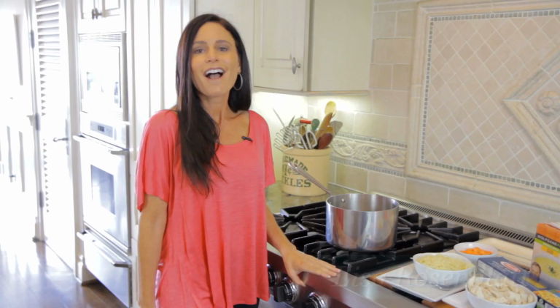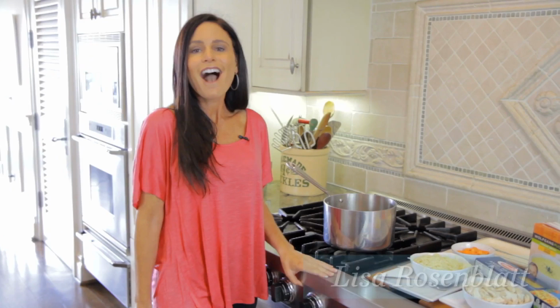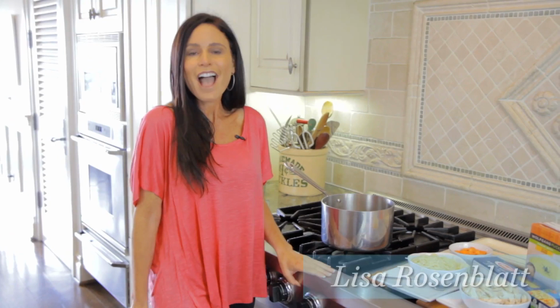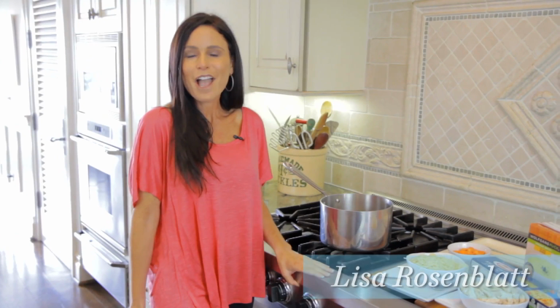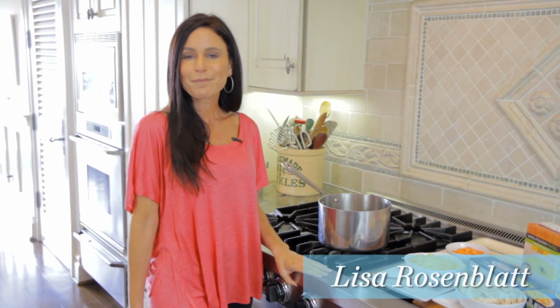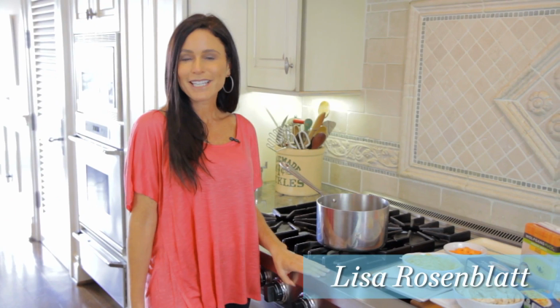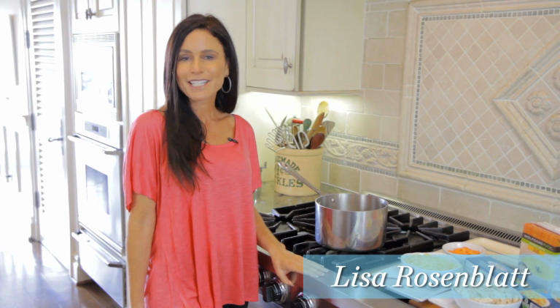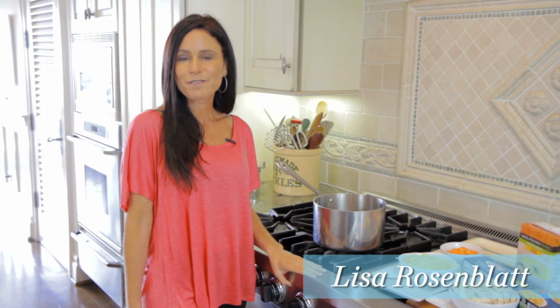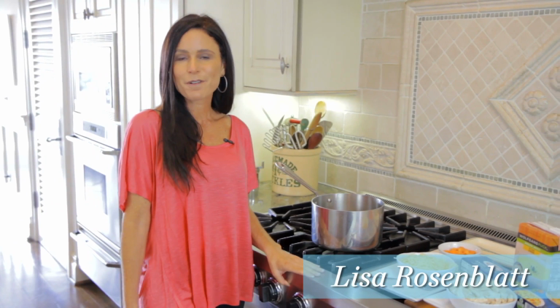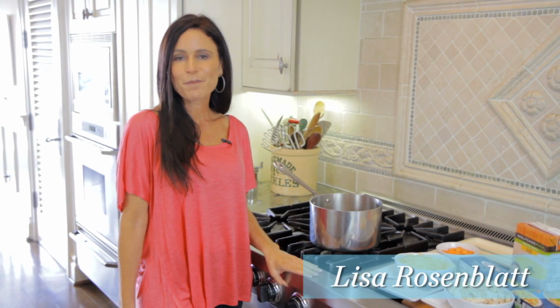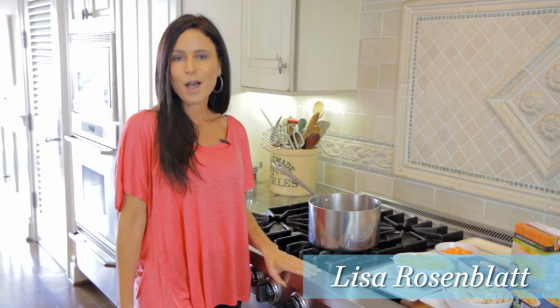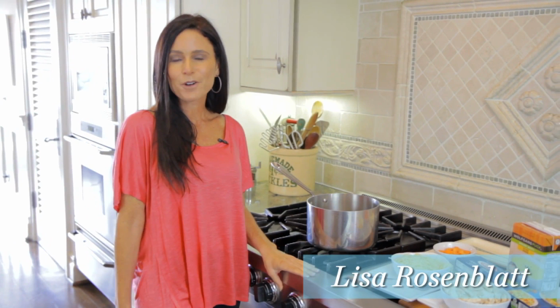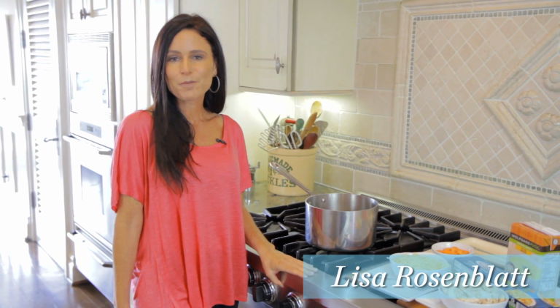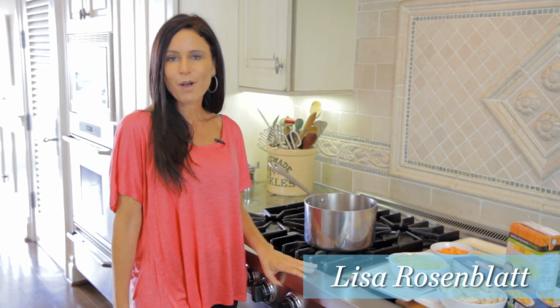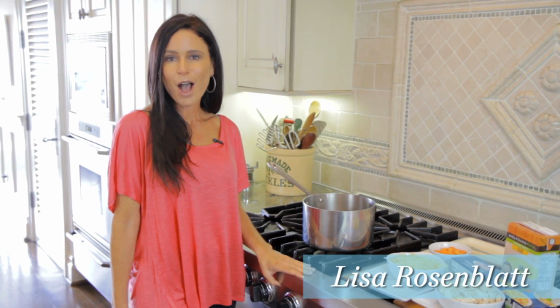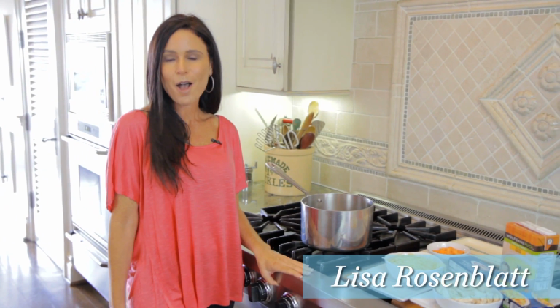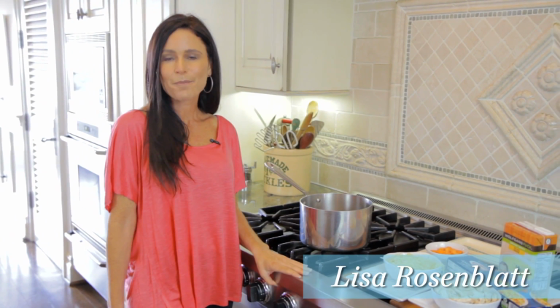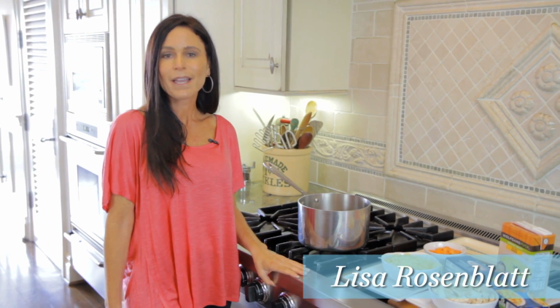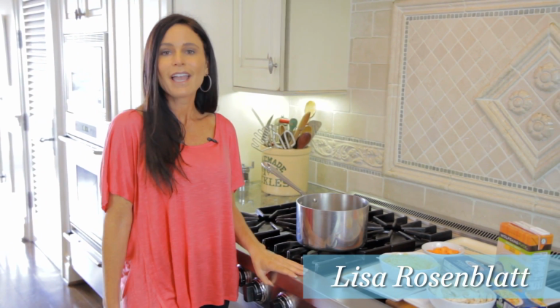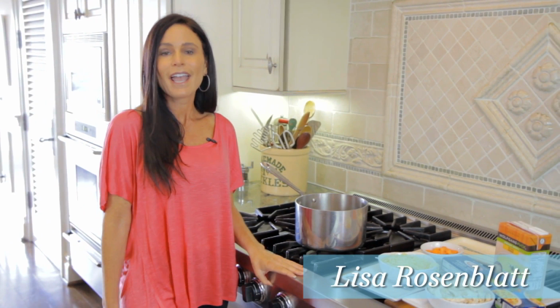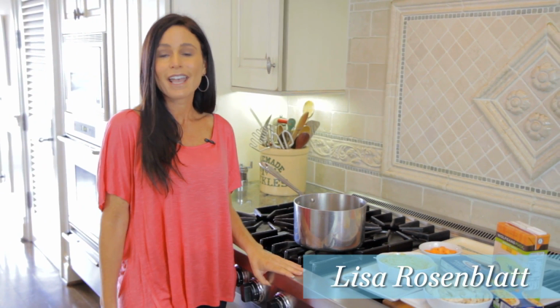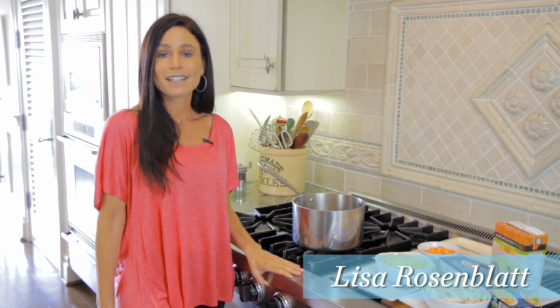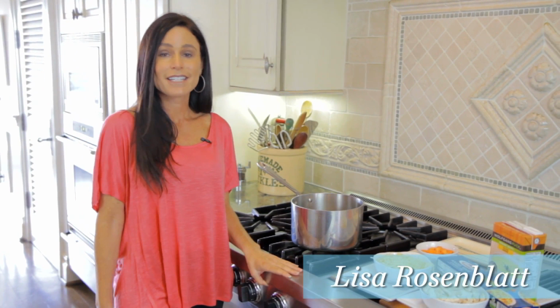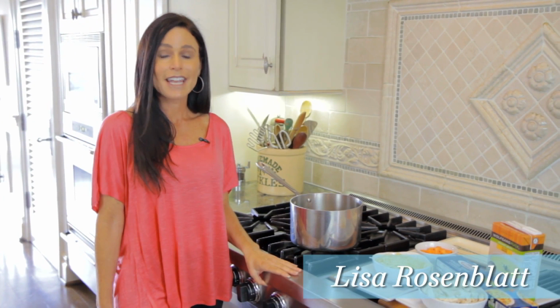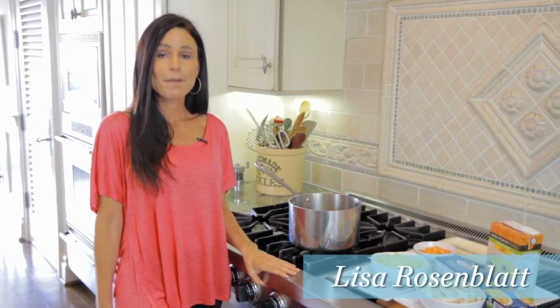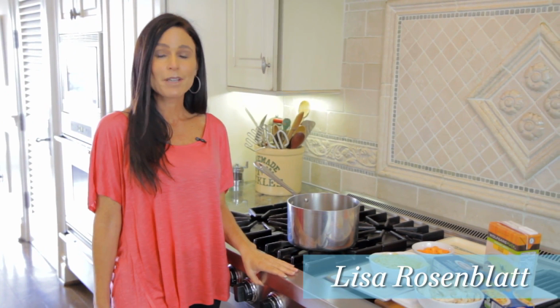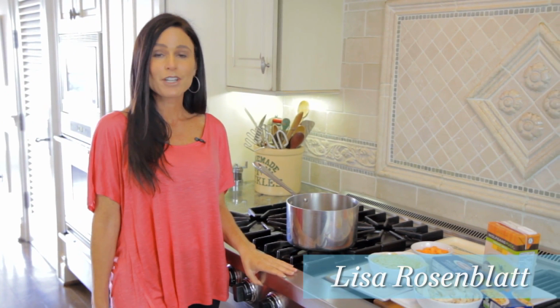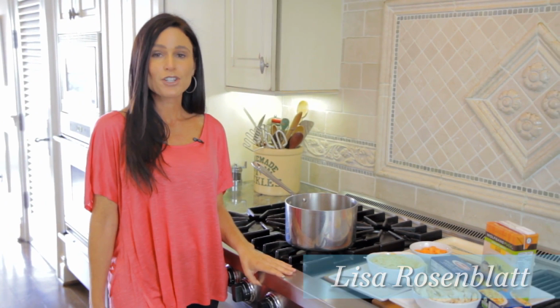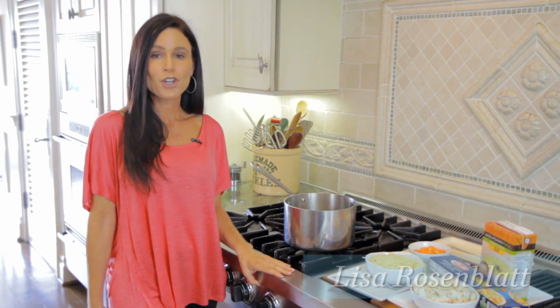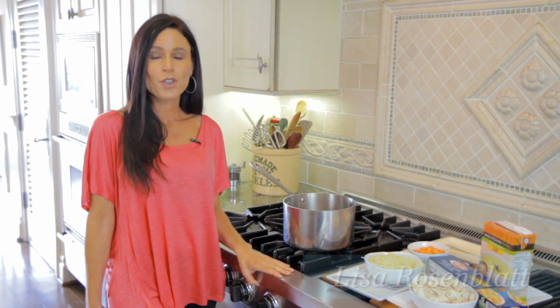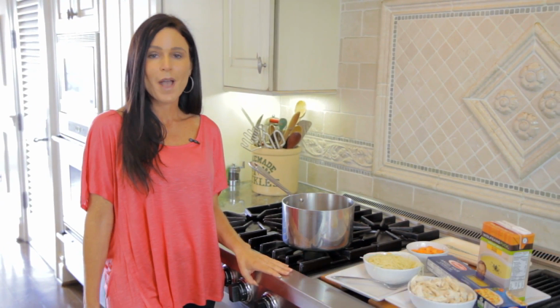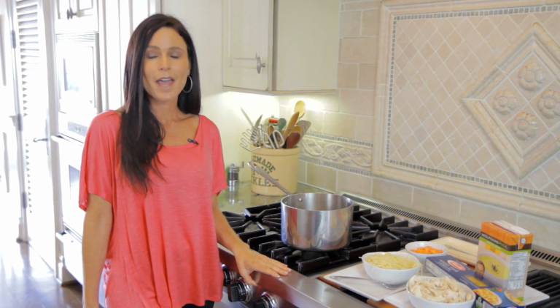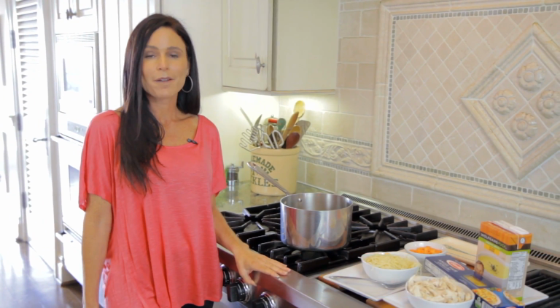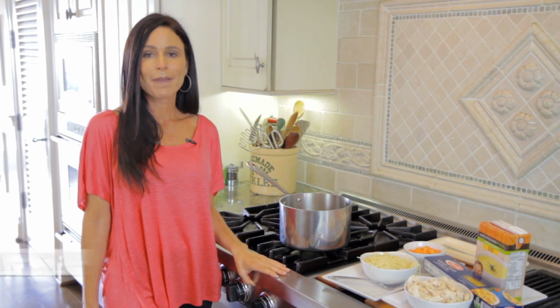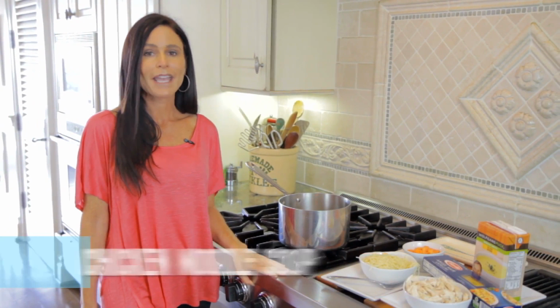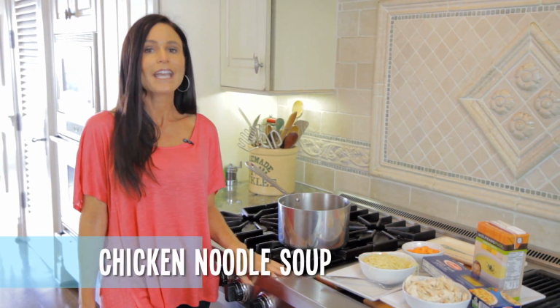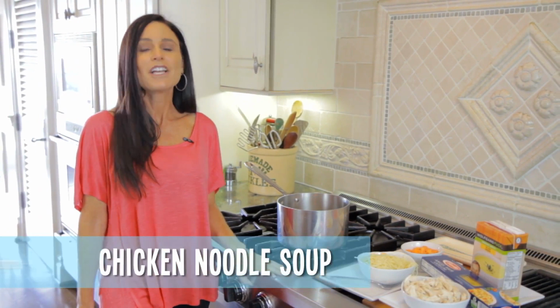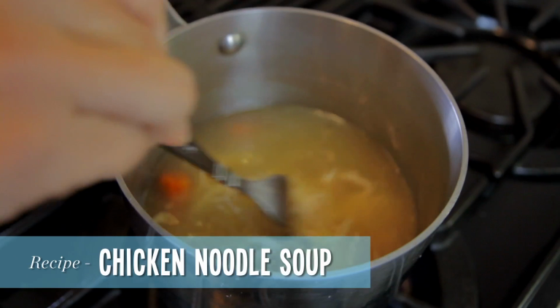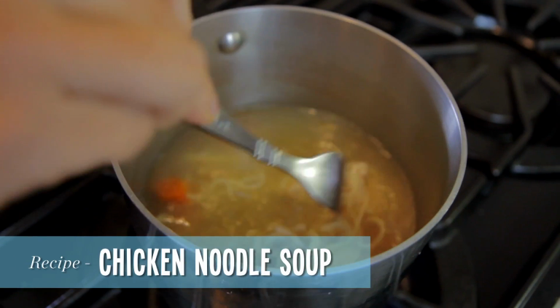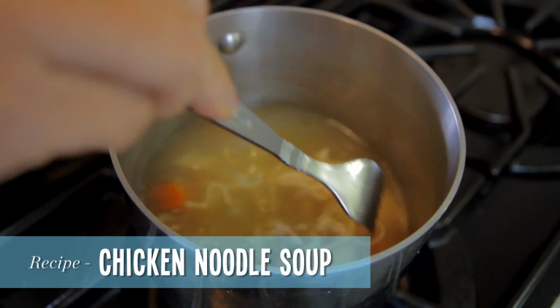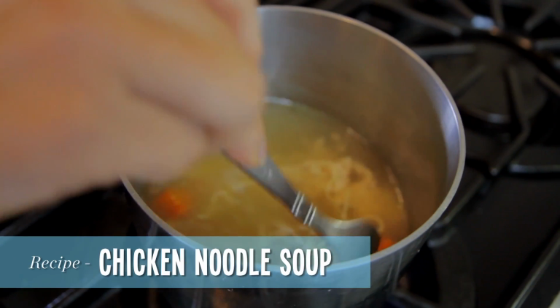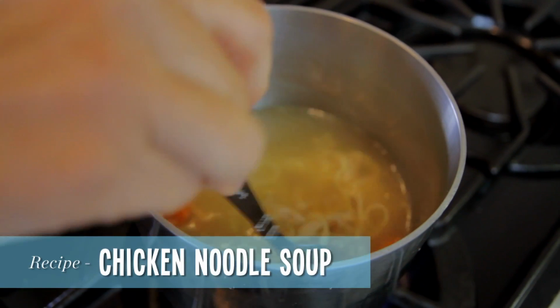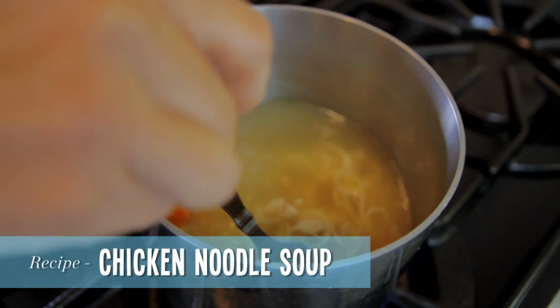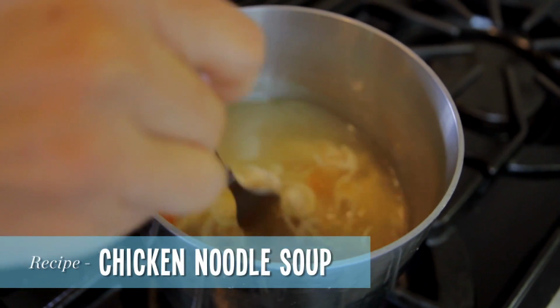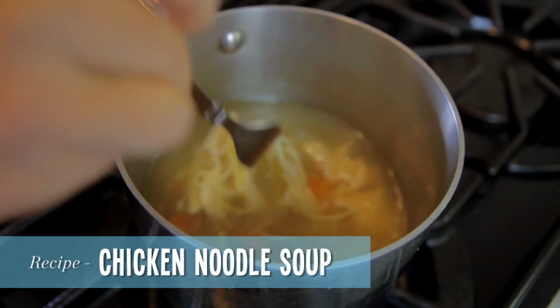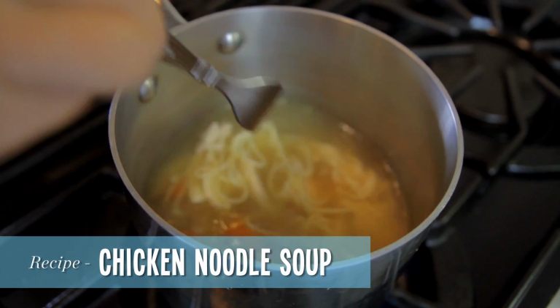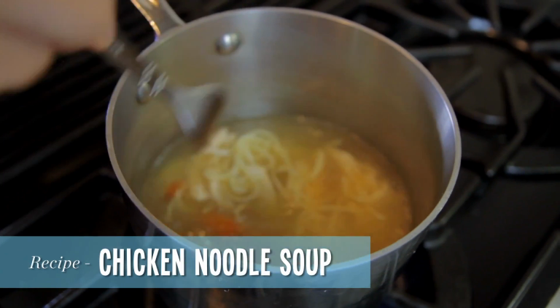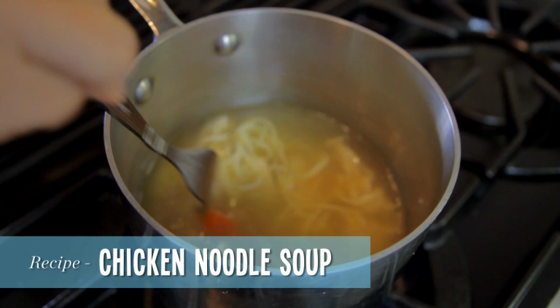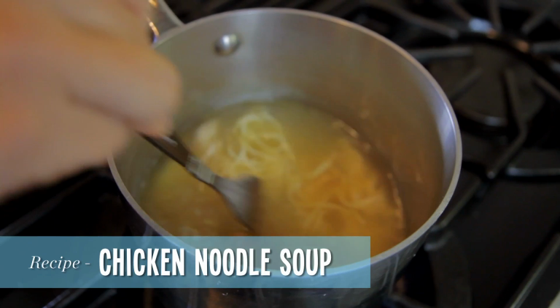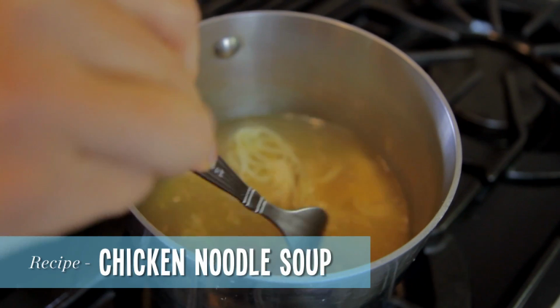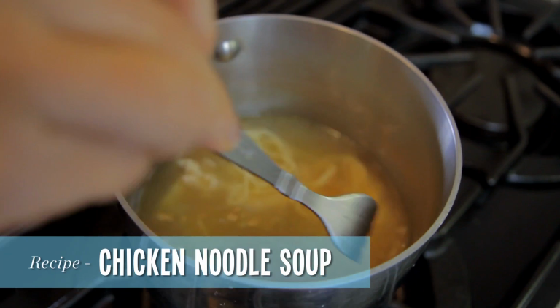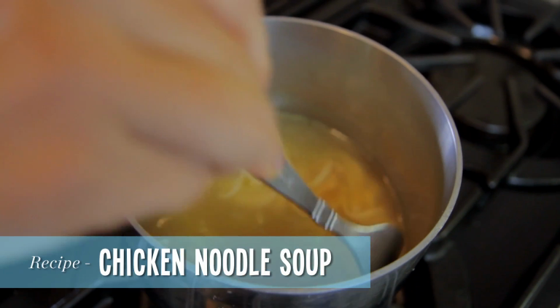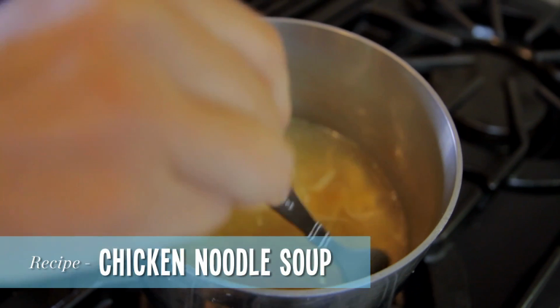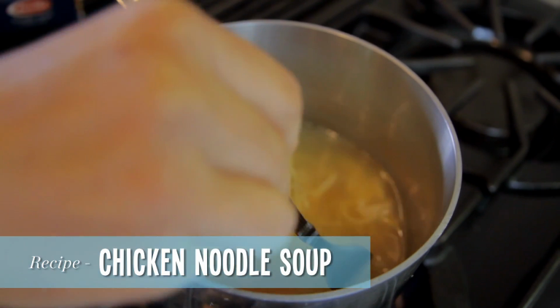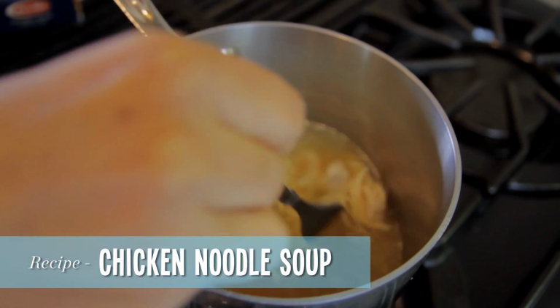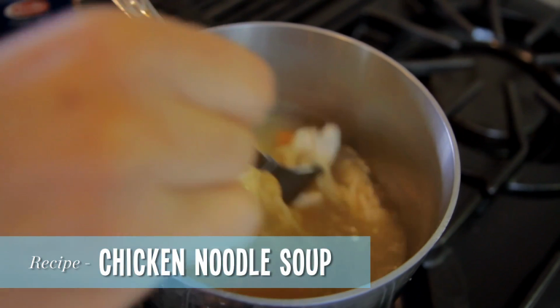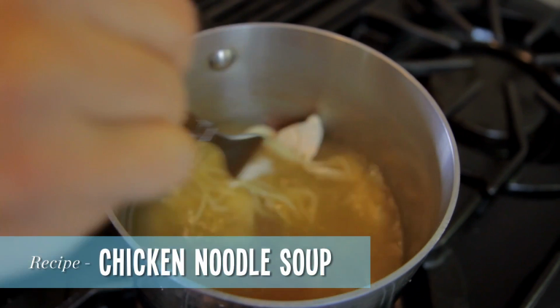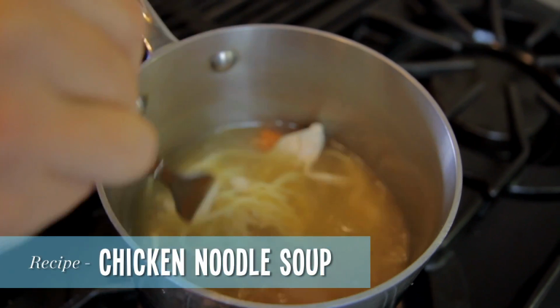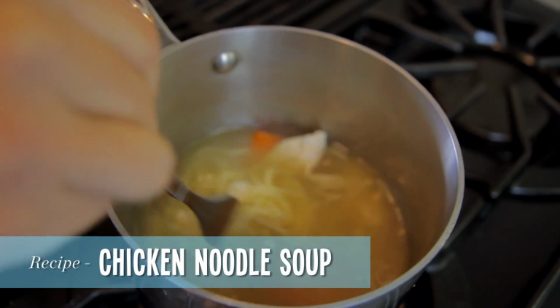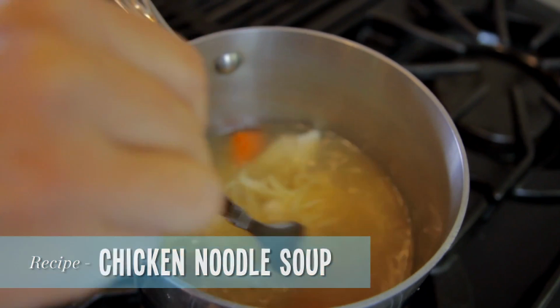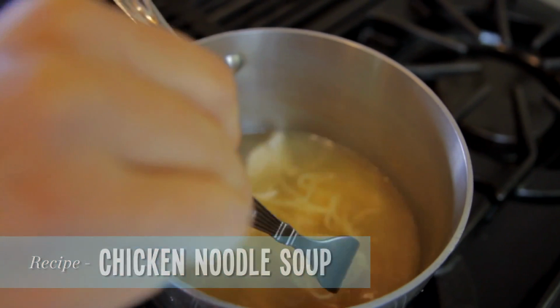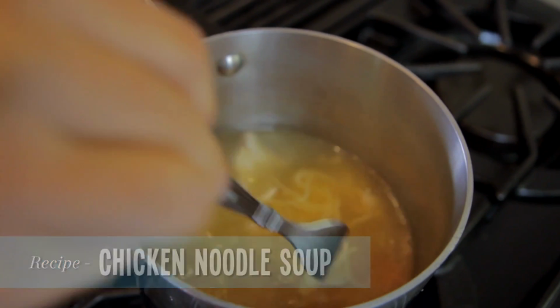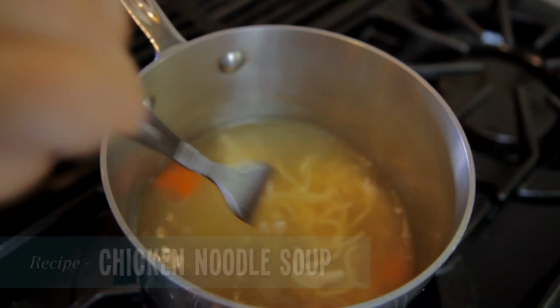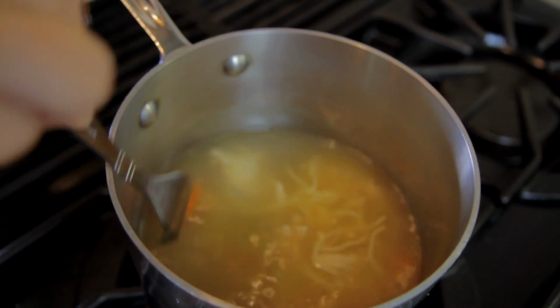Hi, I'm Lisa from Modern Mom, and today I'm going to show you how to make chicken noodle soup a la Angel Hair Pasta.